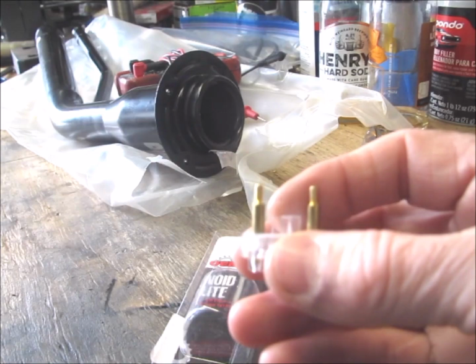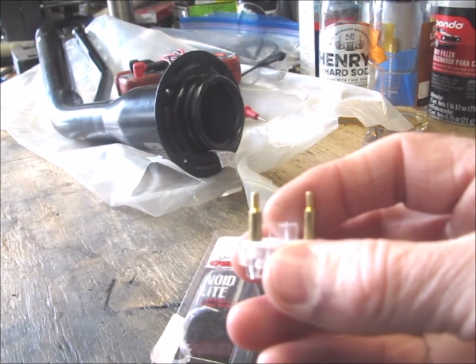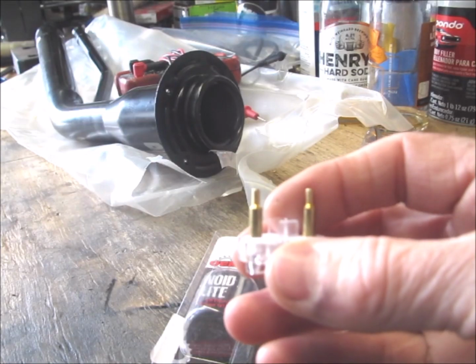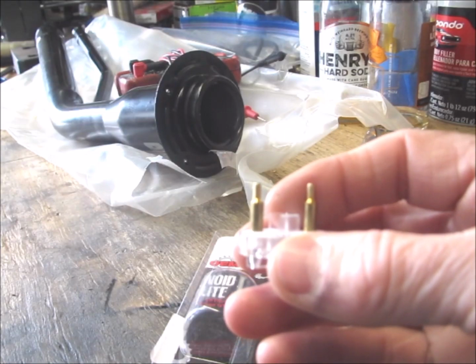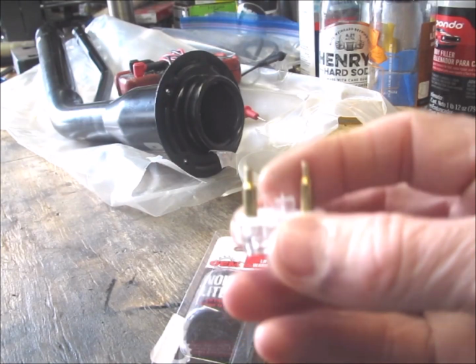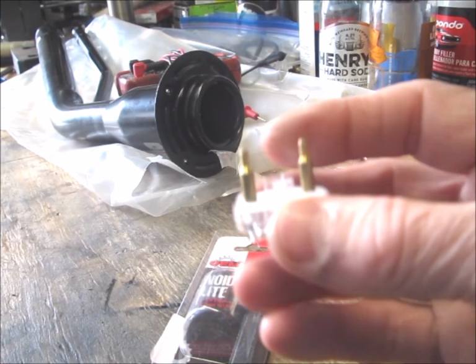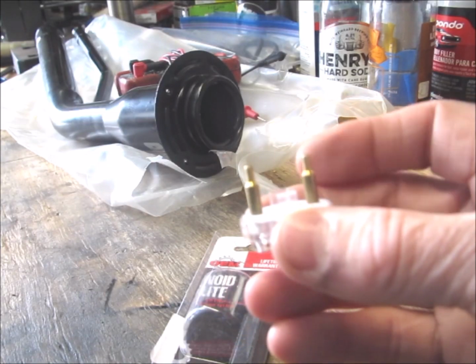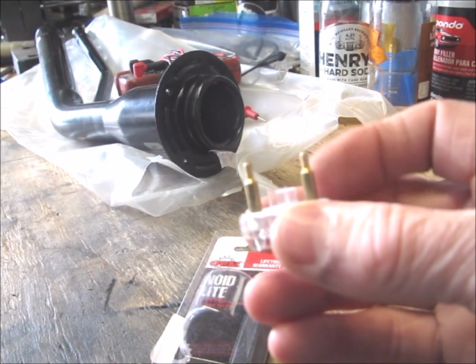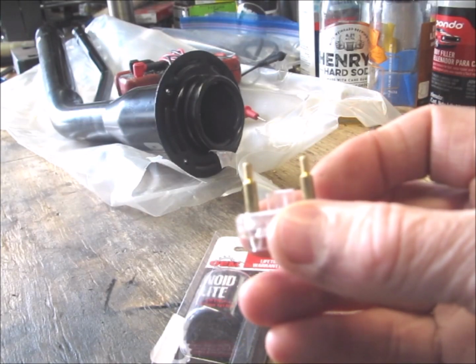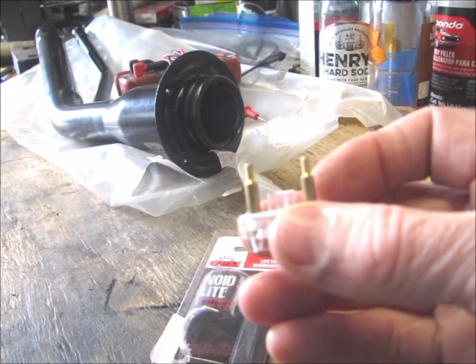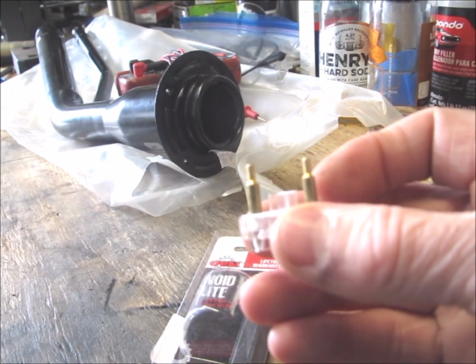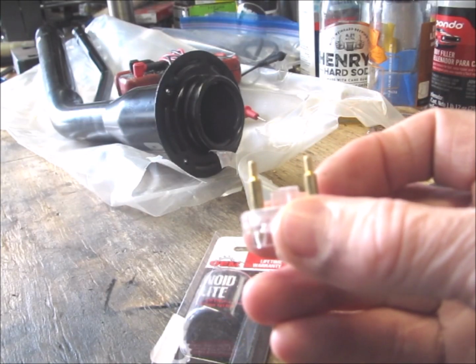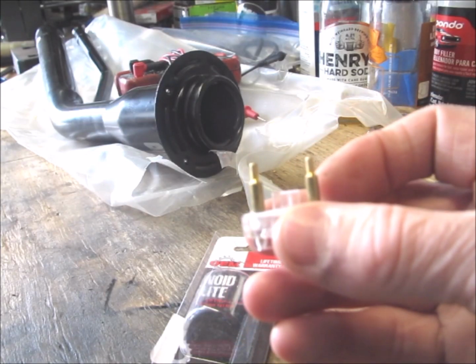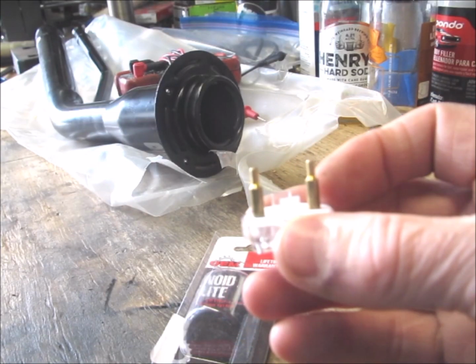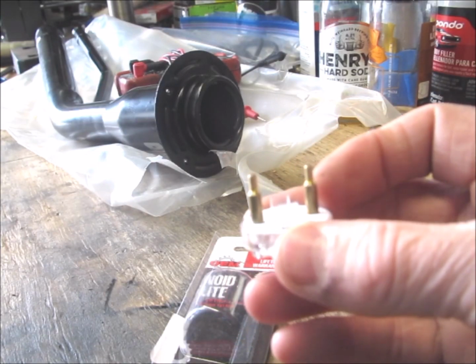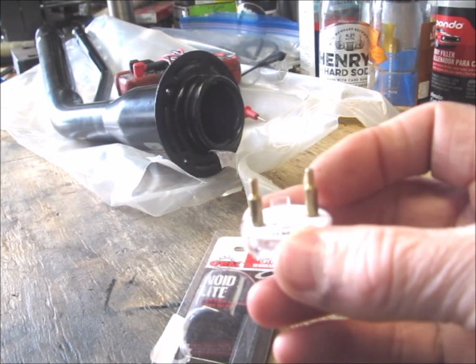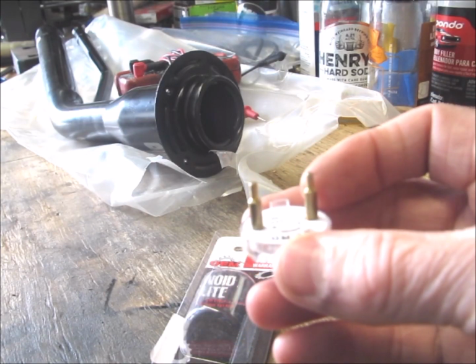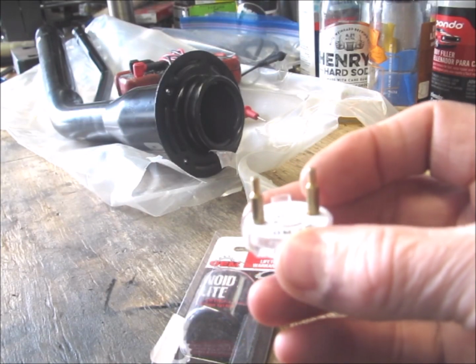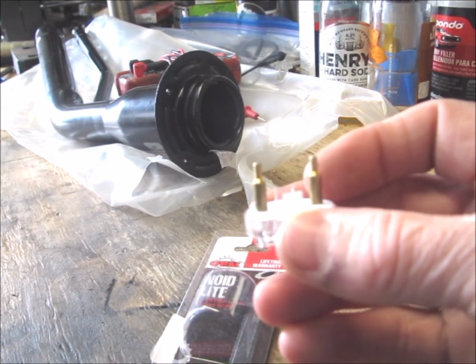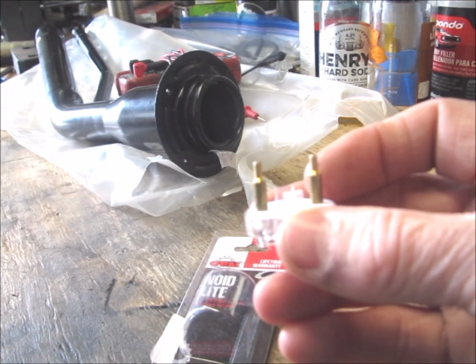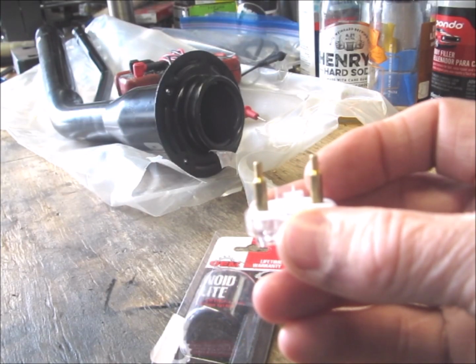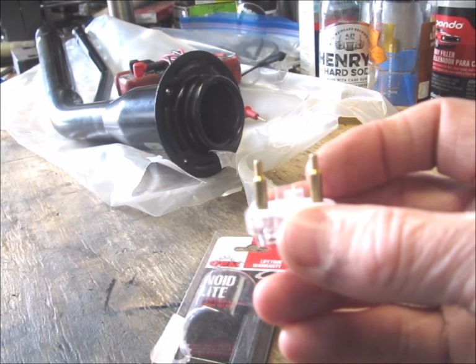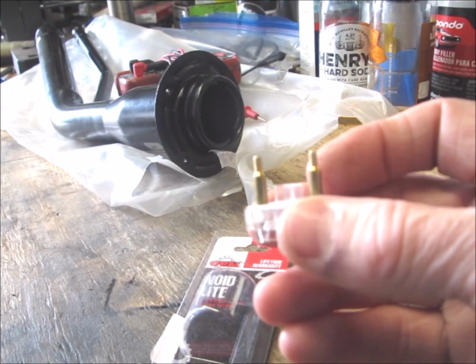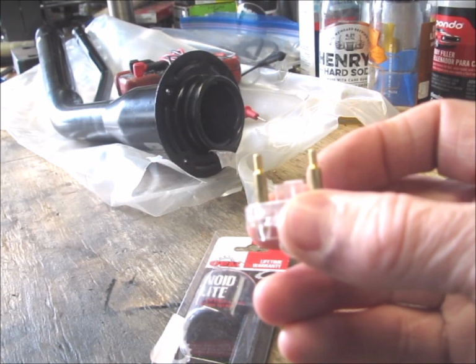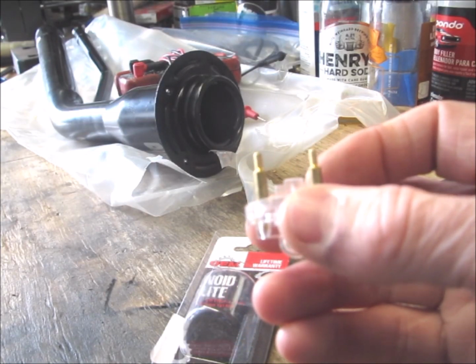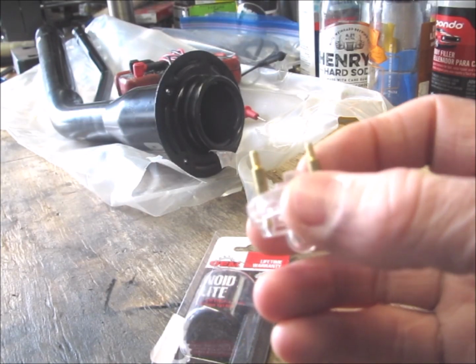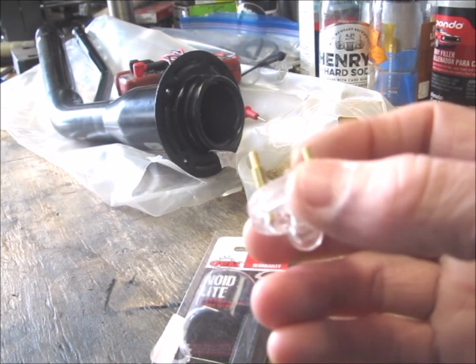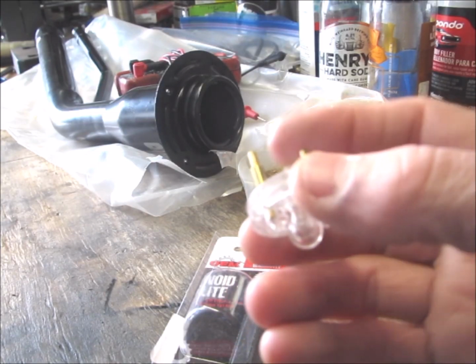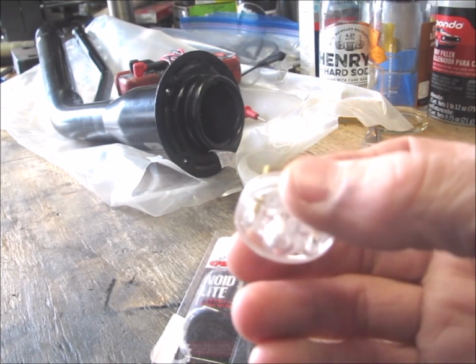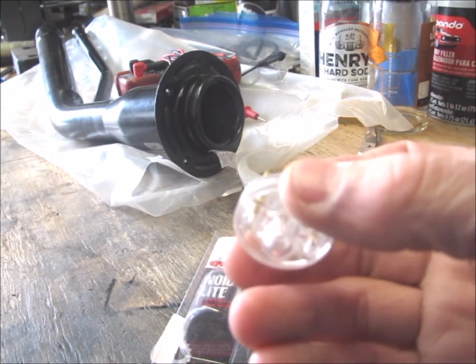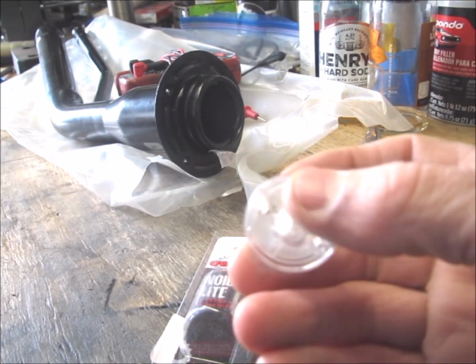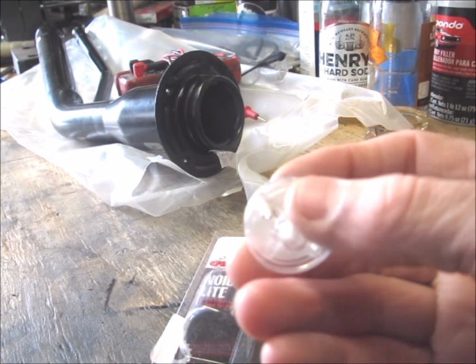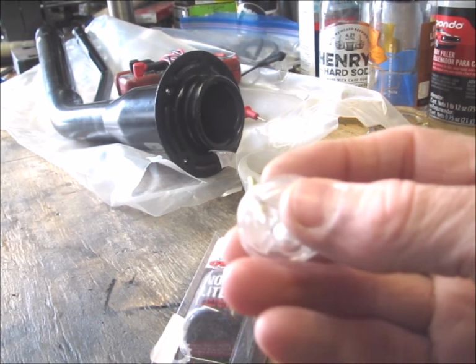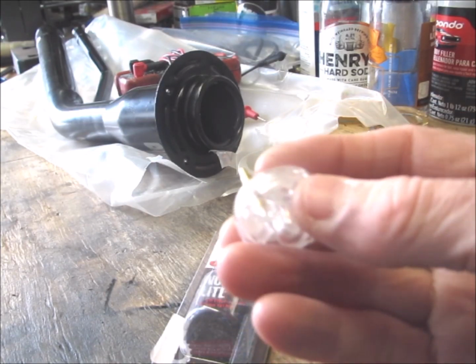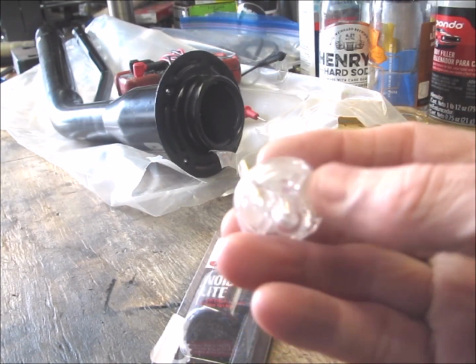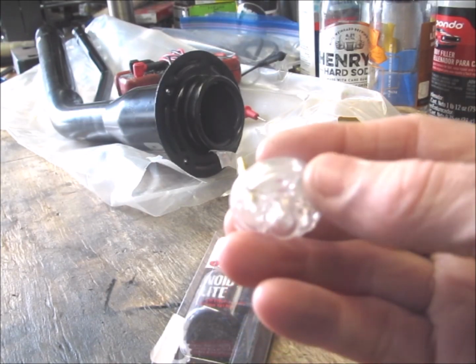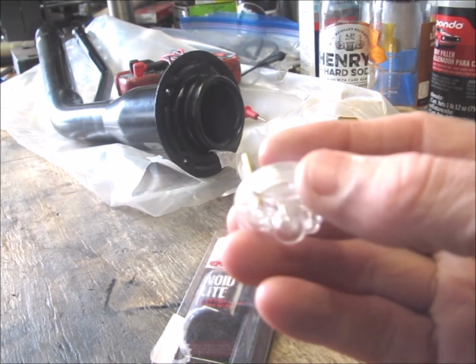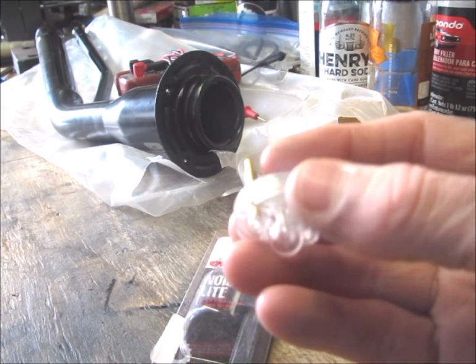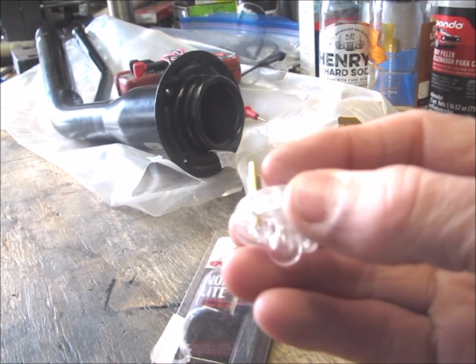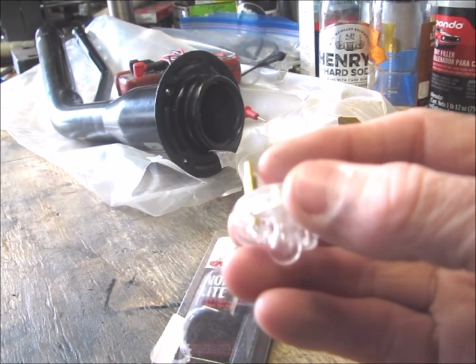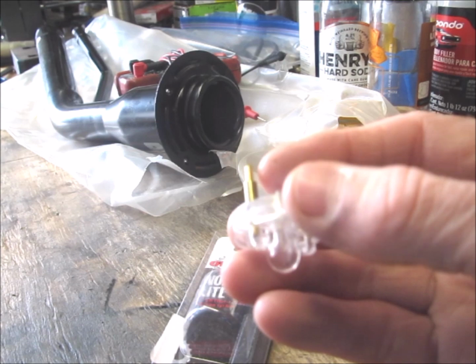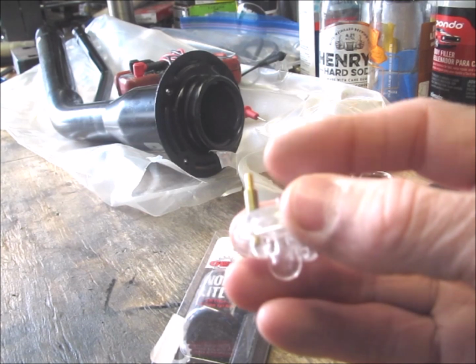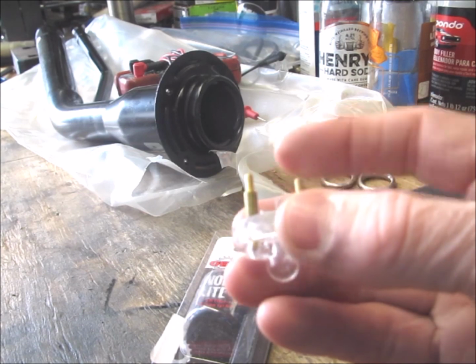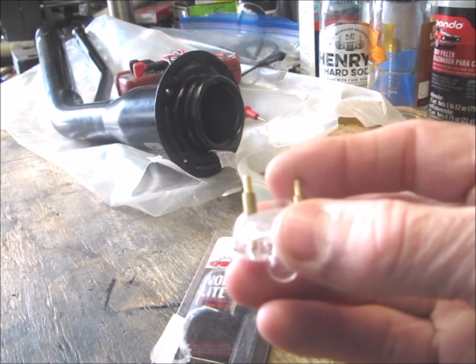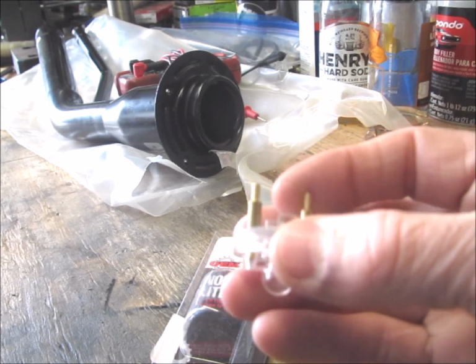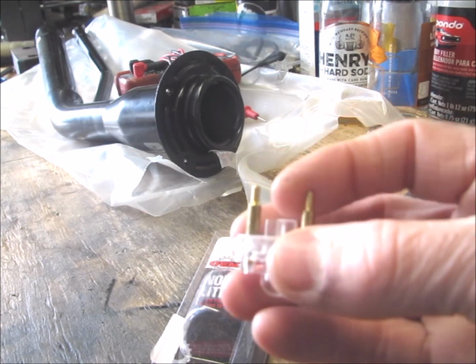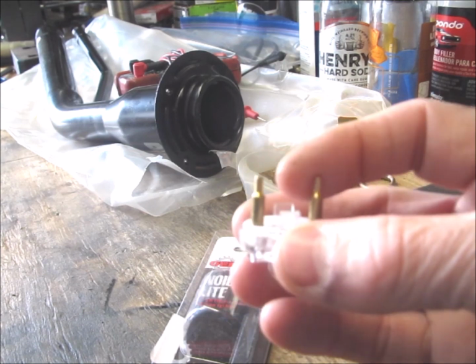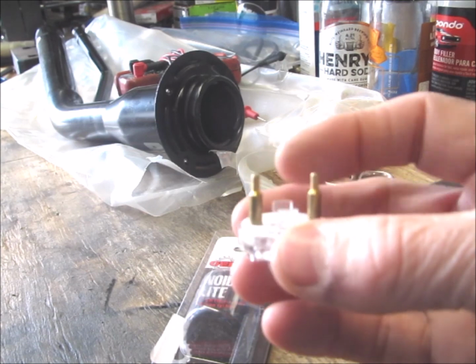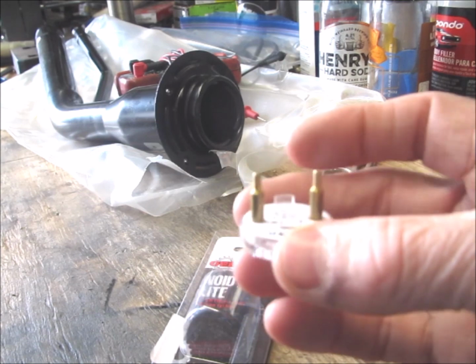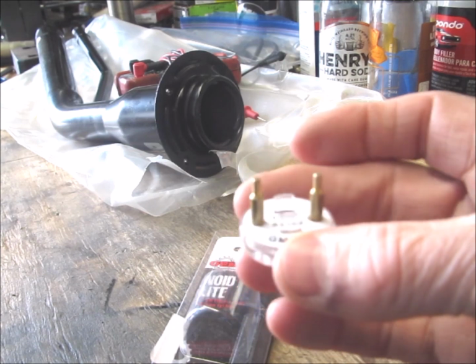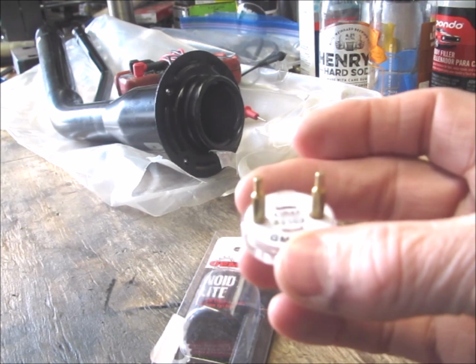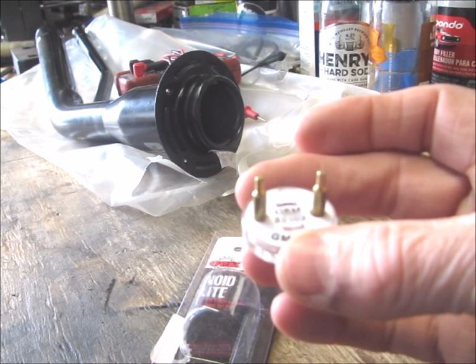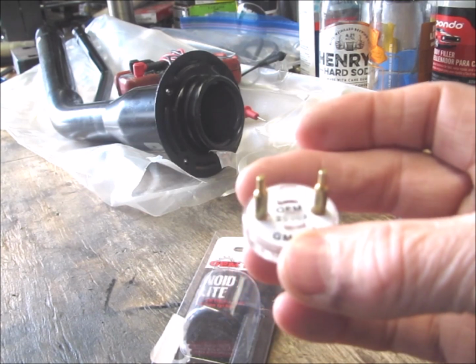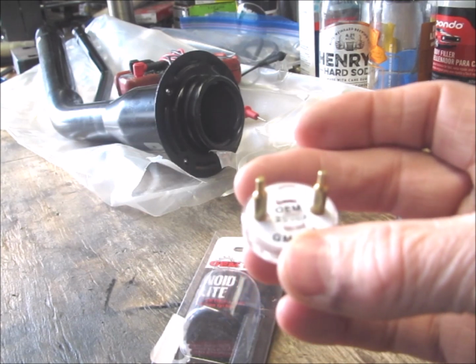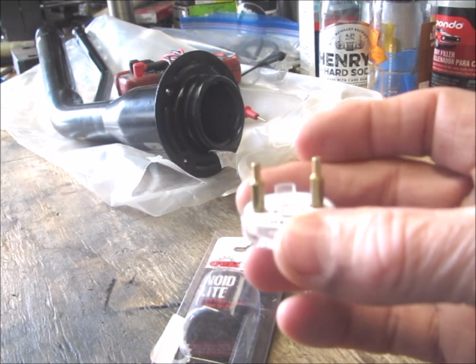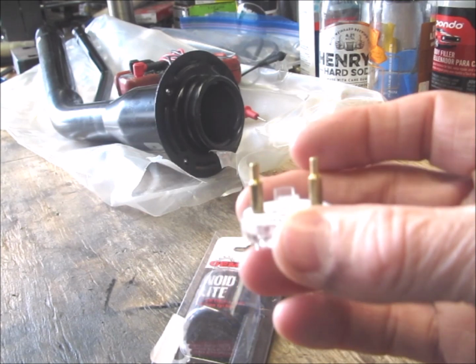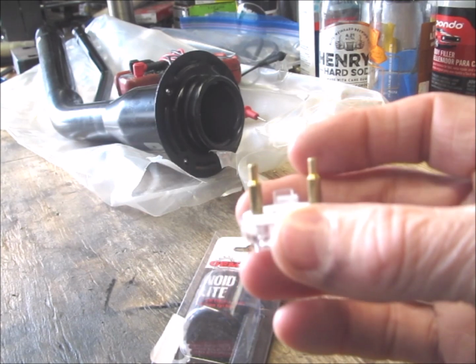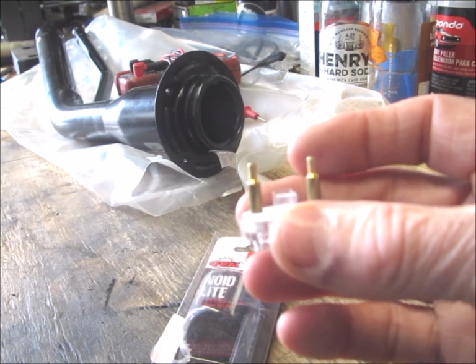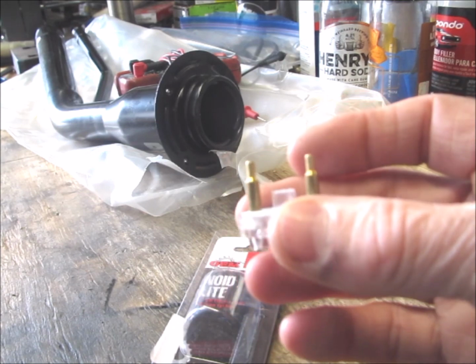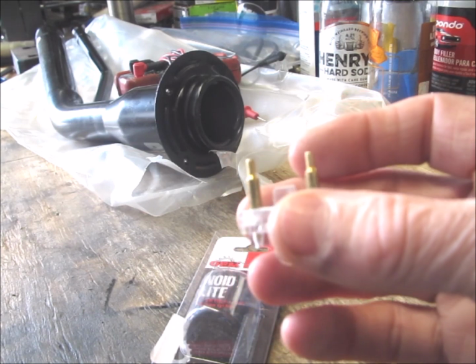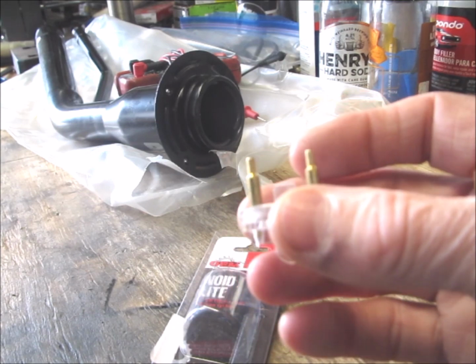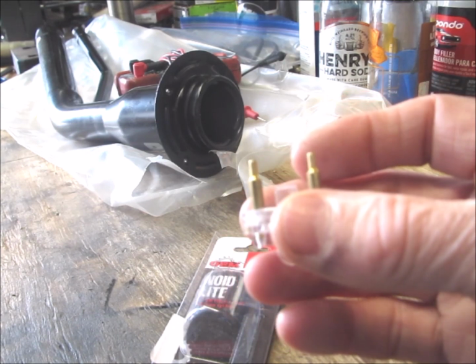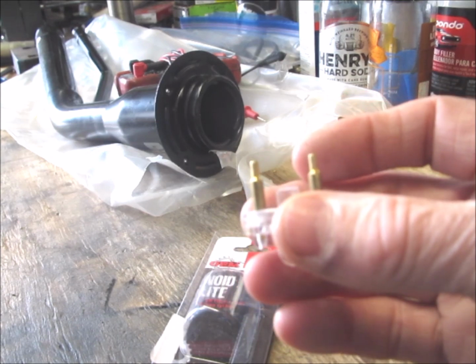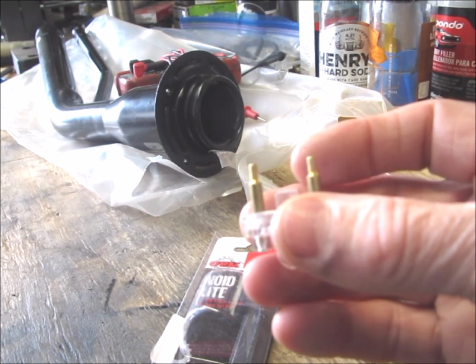This will tell you whether or not your electronic control module is actually pulsing the fuel injectors the way it's supposed to.